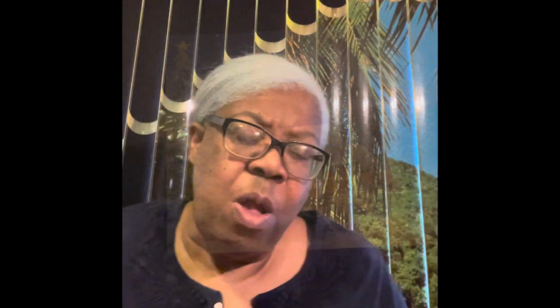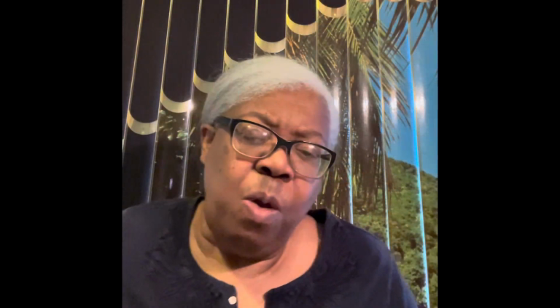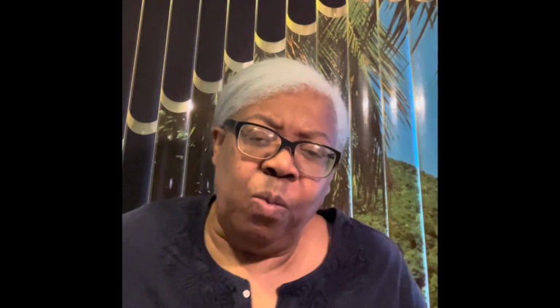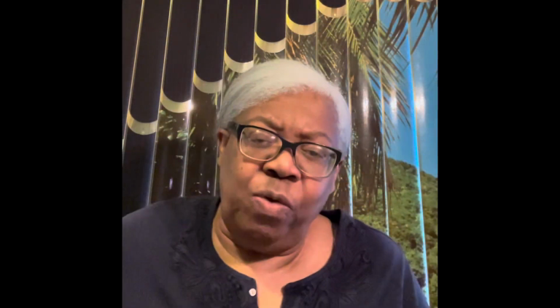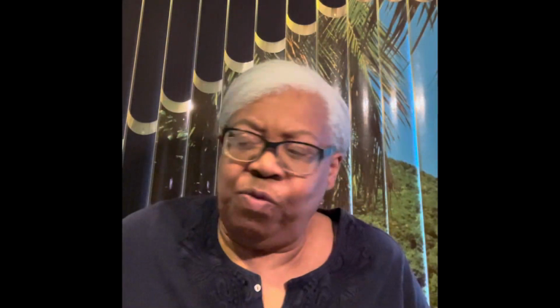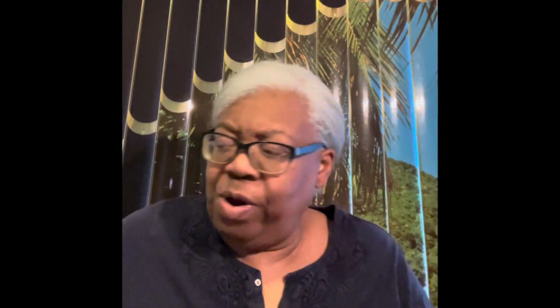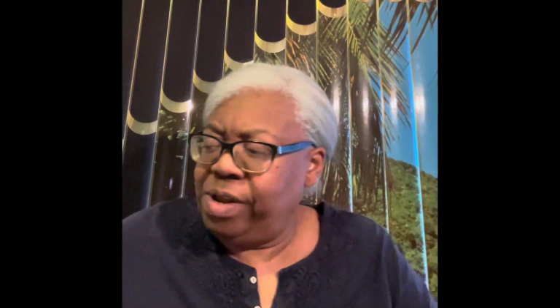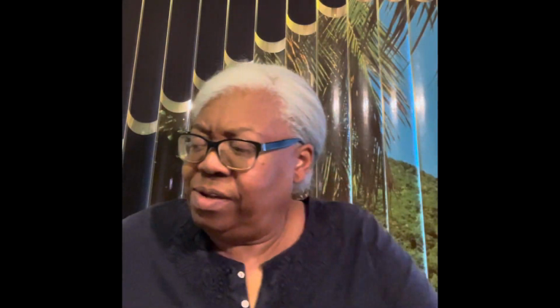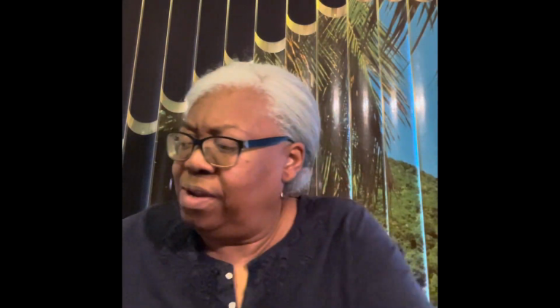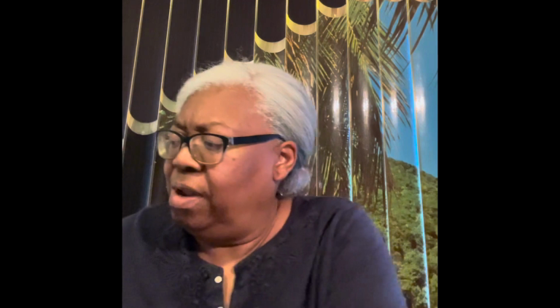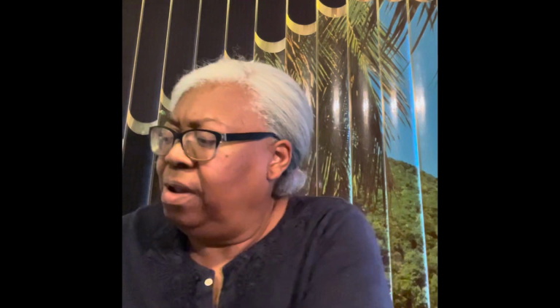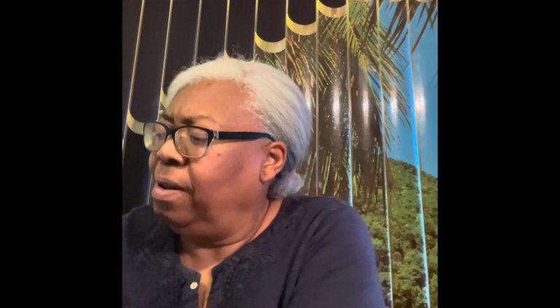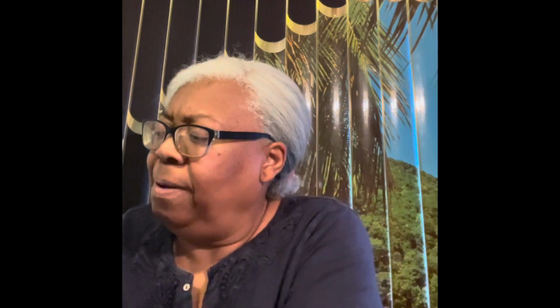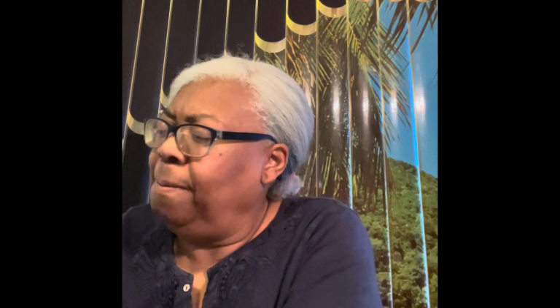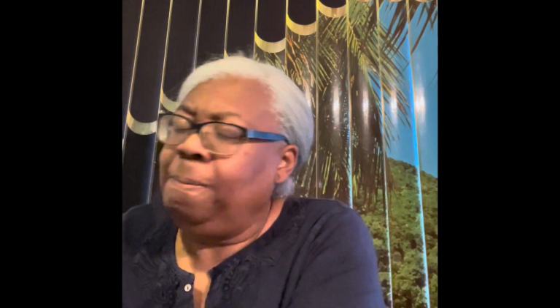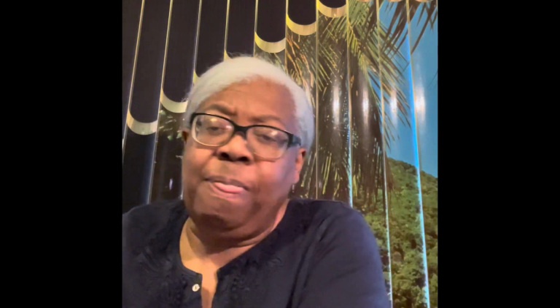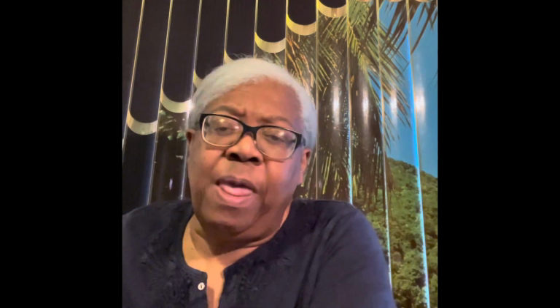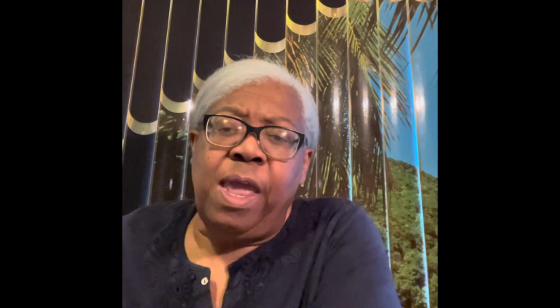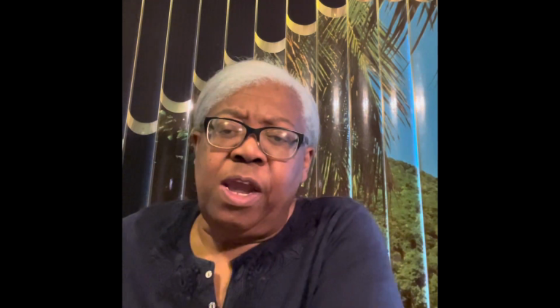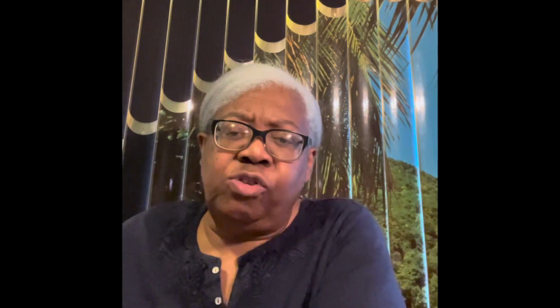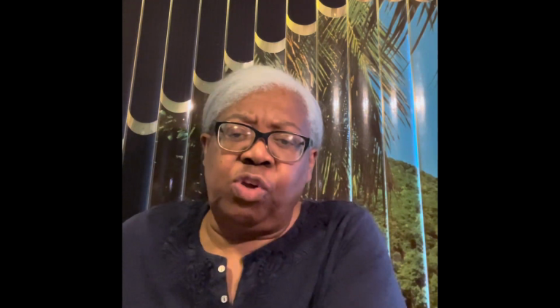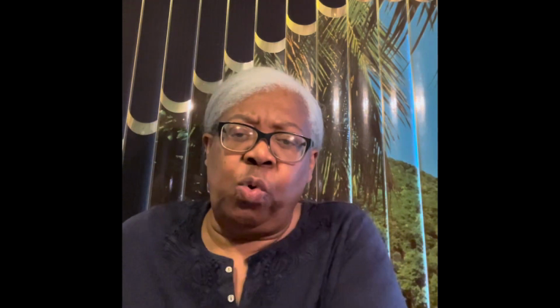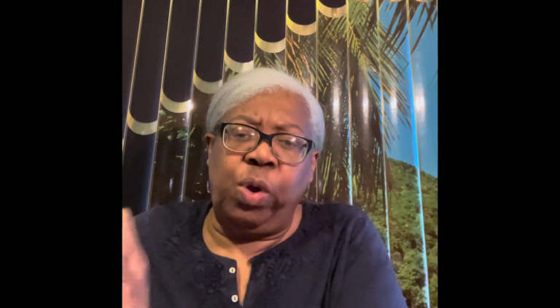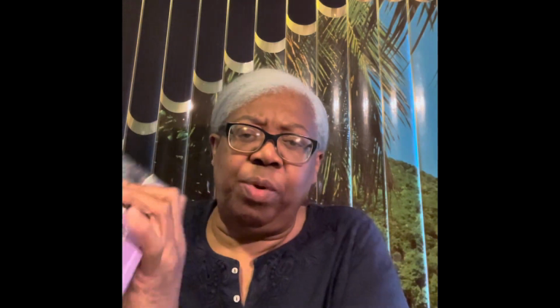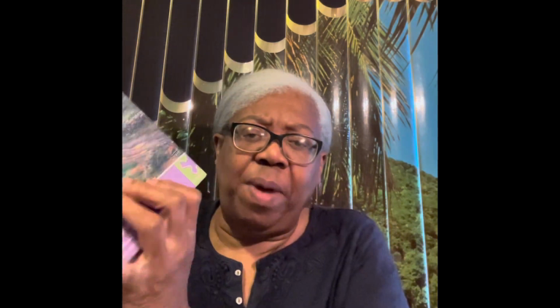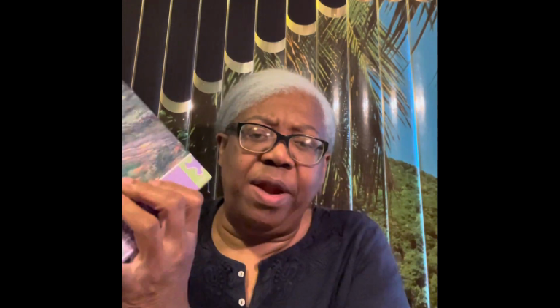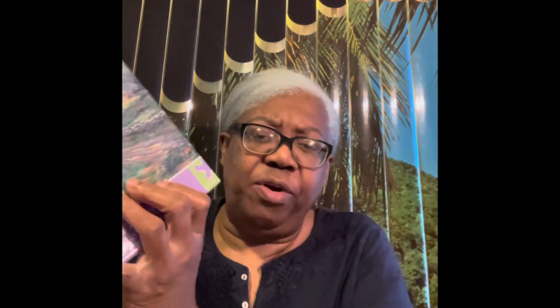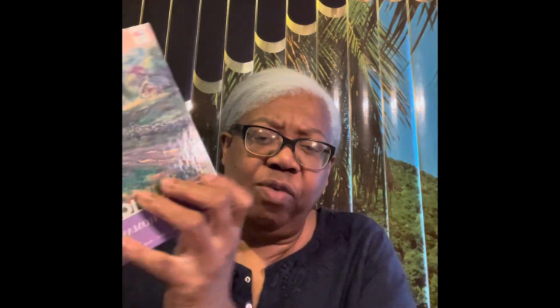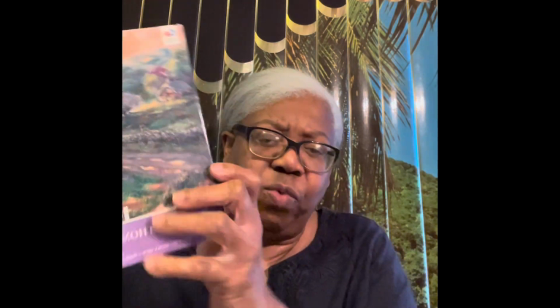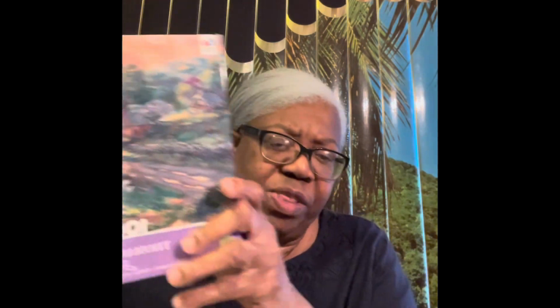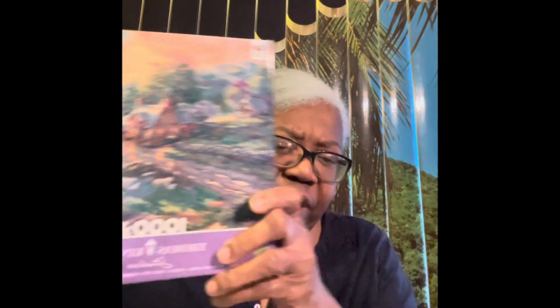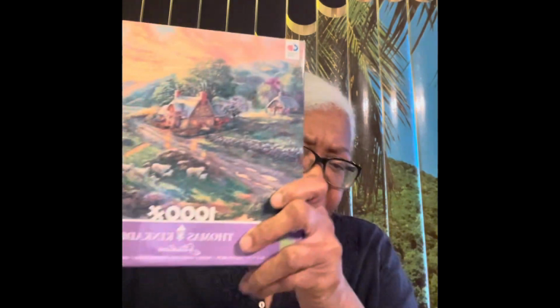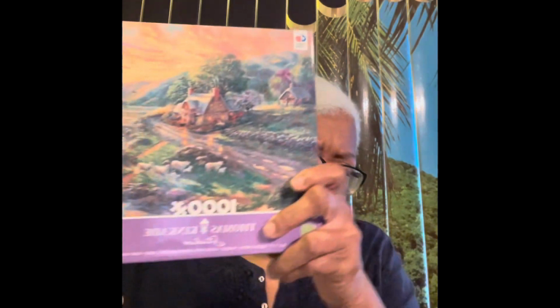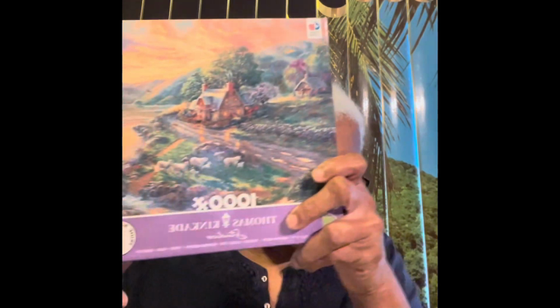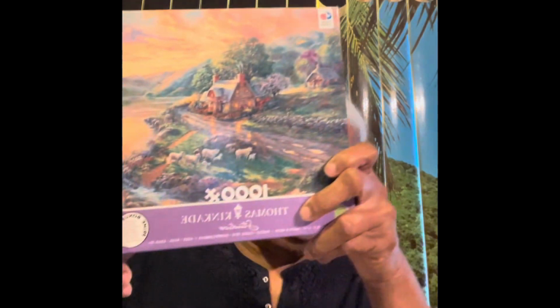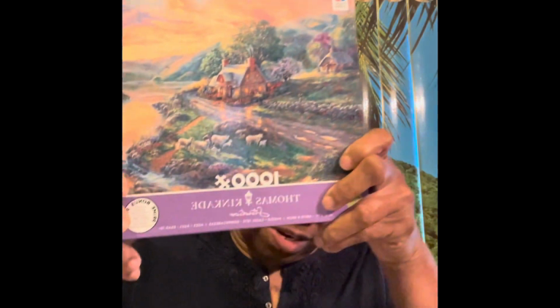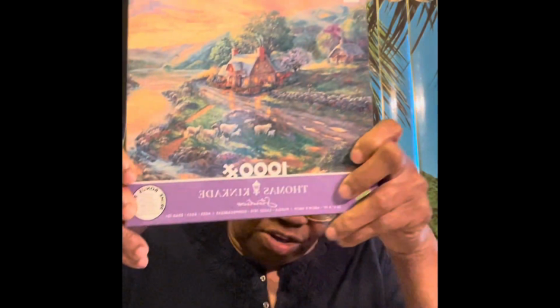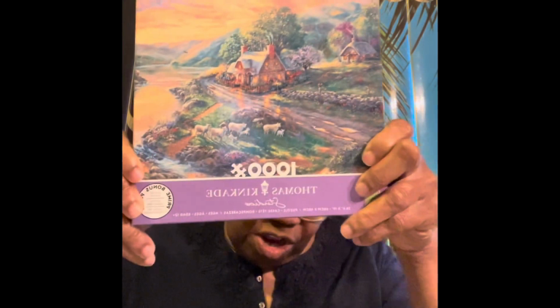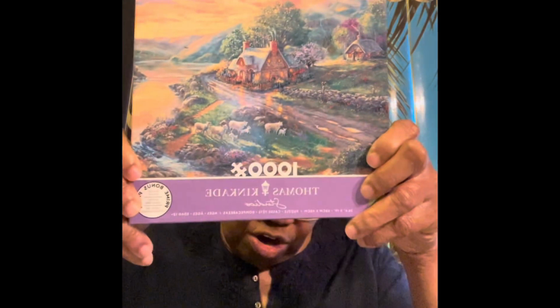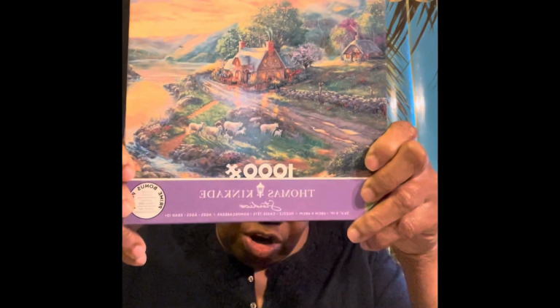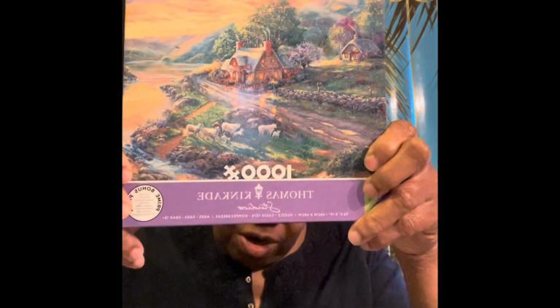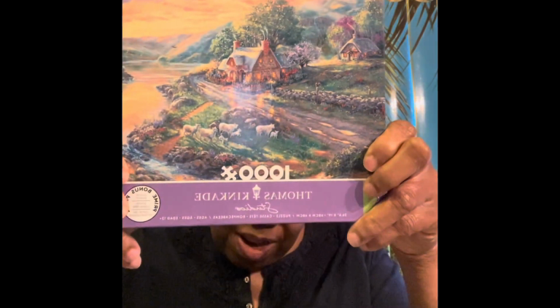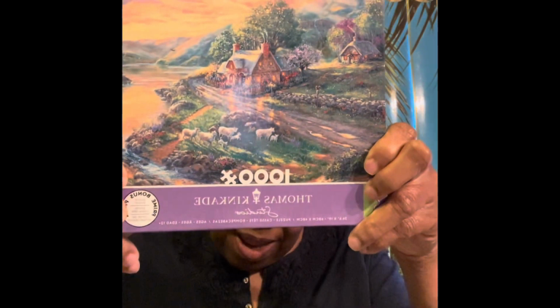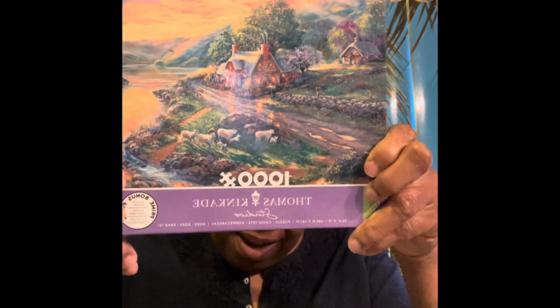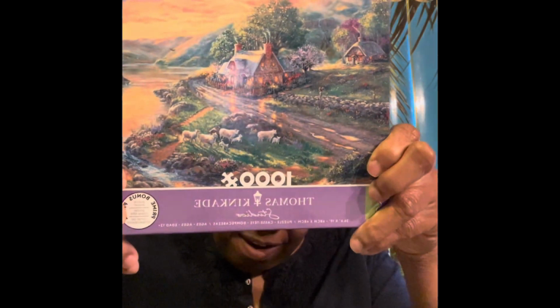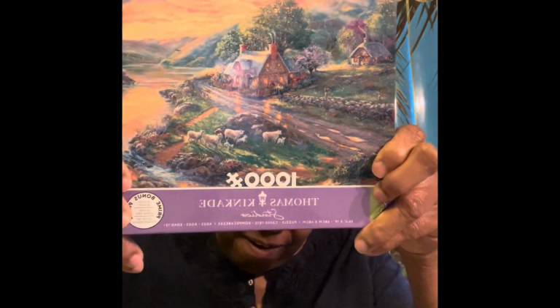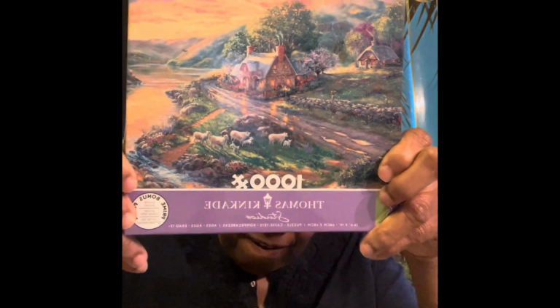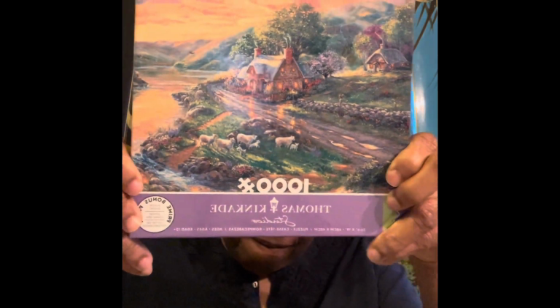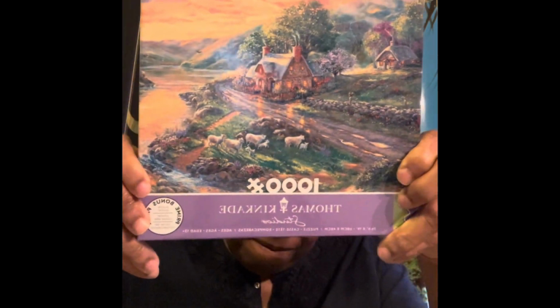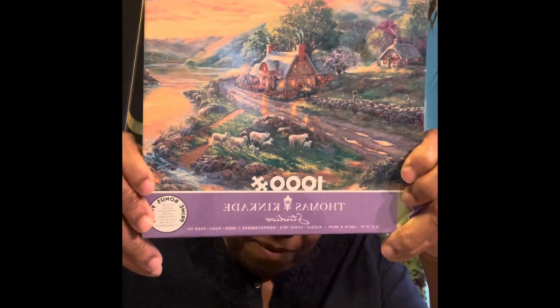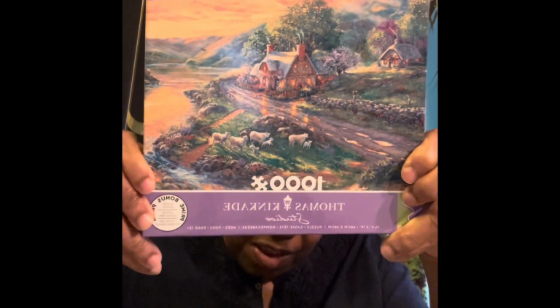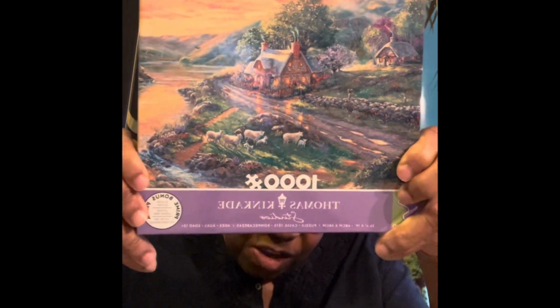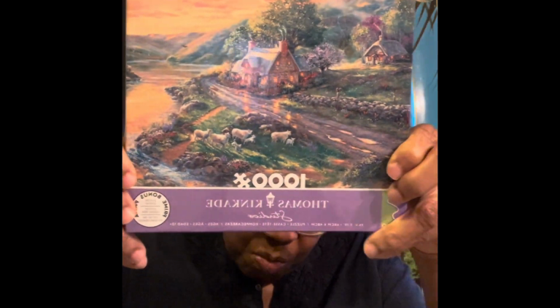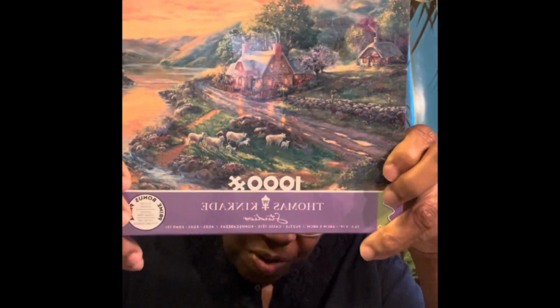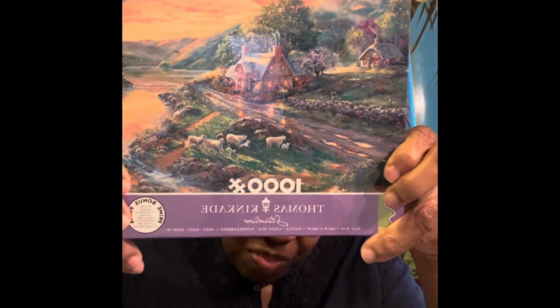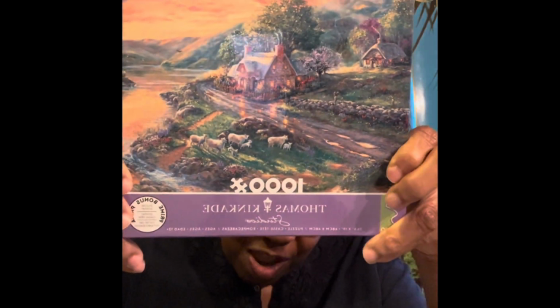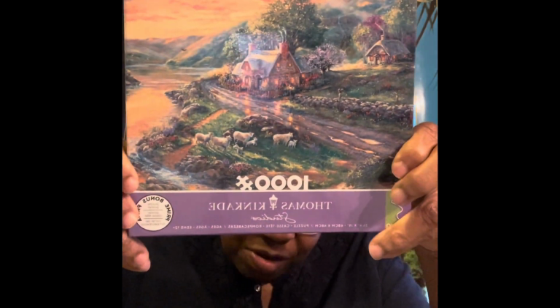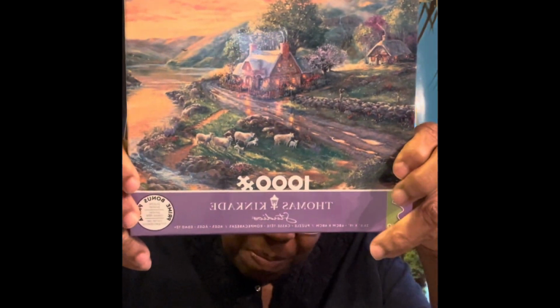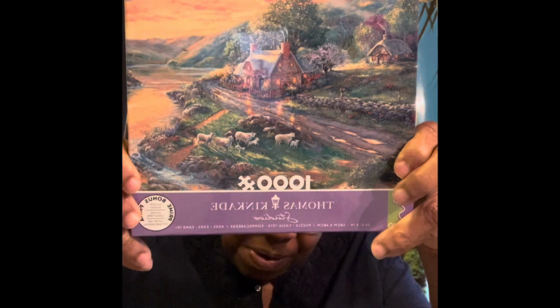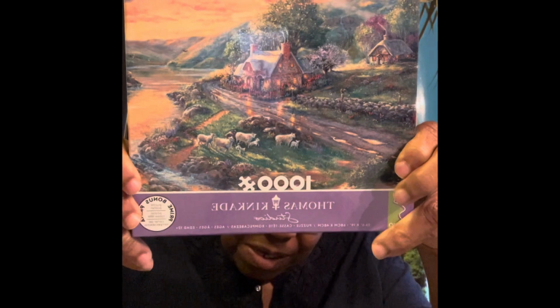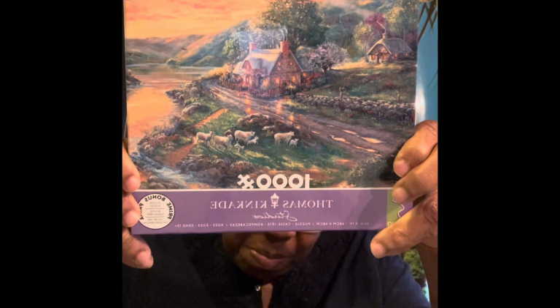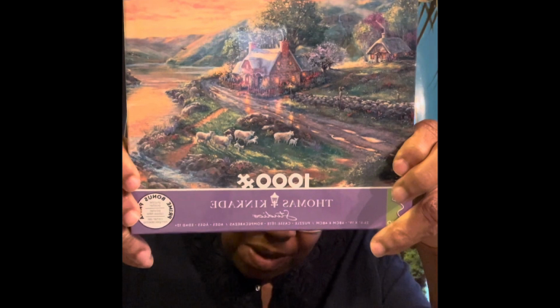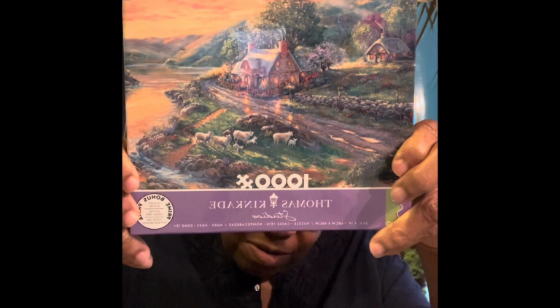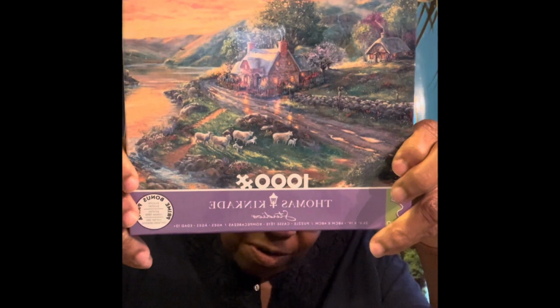Here's a quick reminder of what the next puzzle is going to look like. It's a 1,000-piece puzzle.